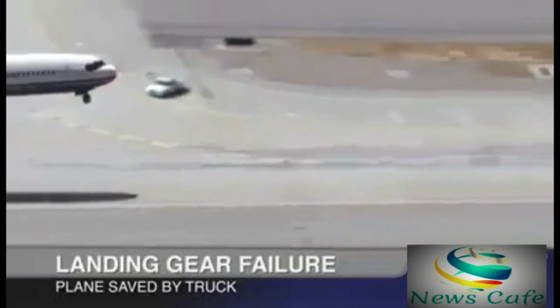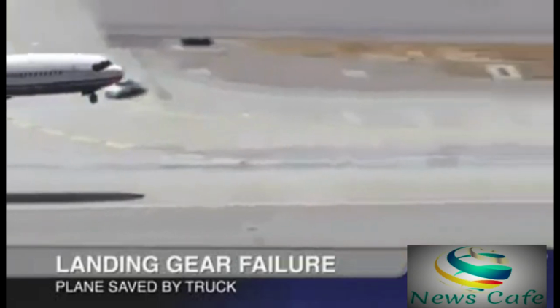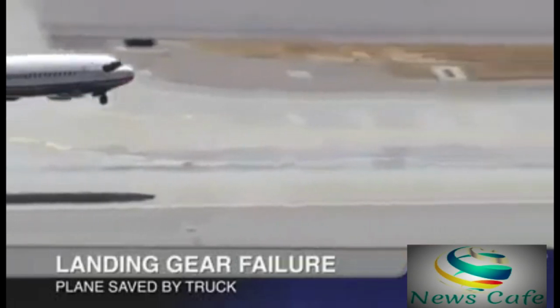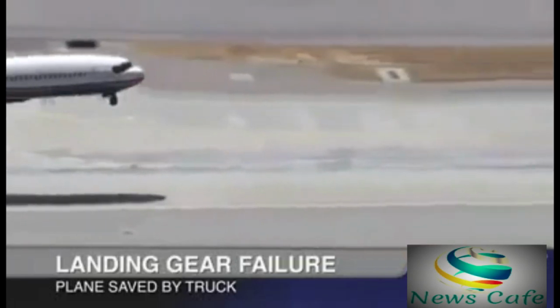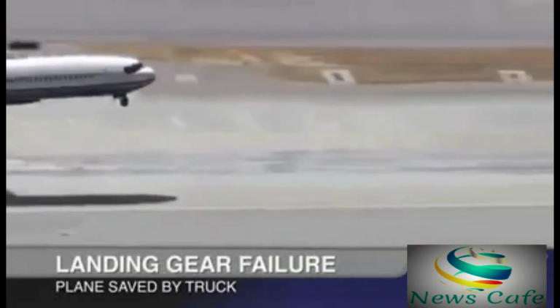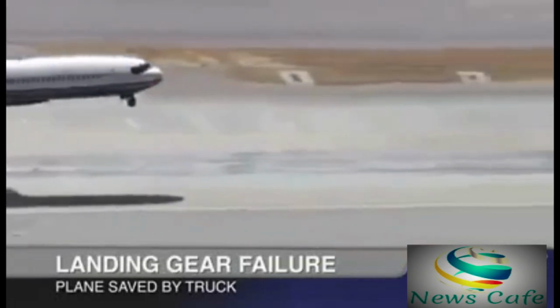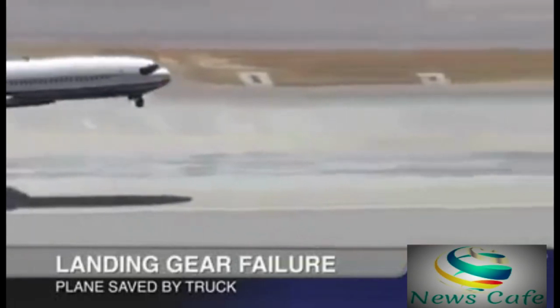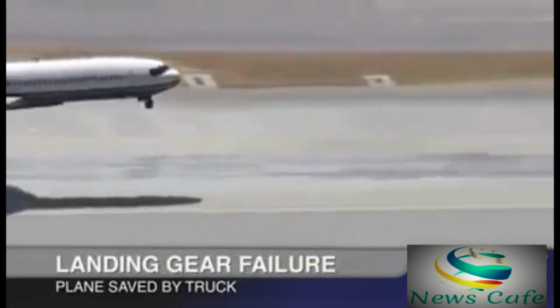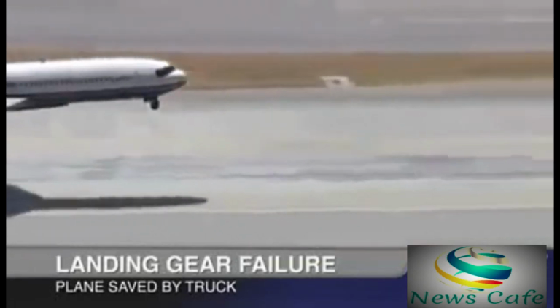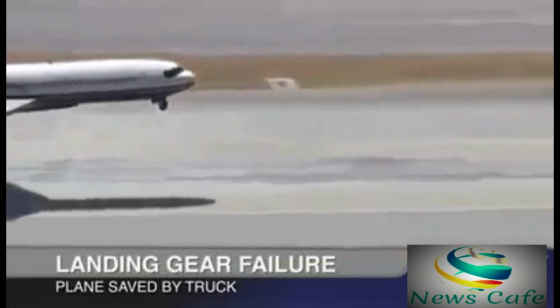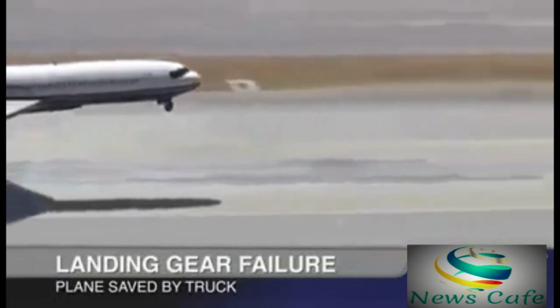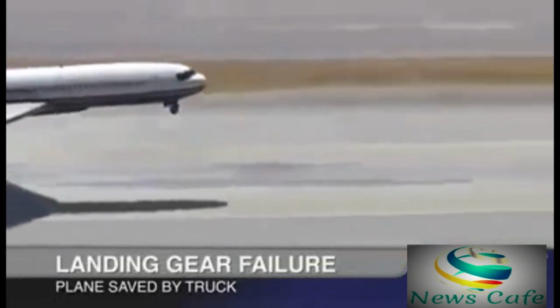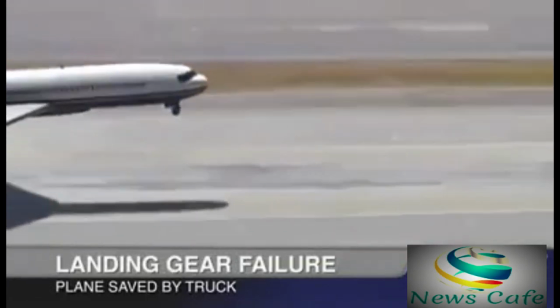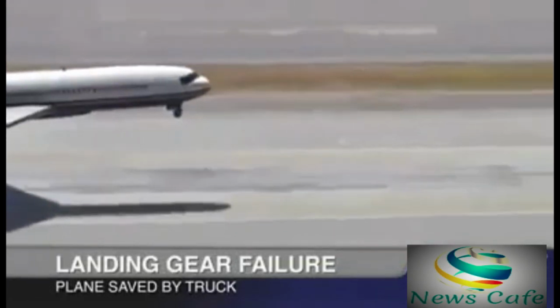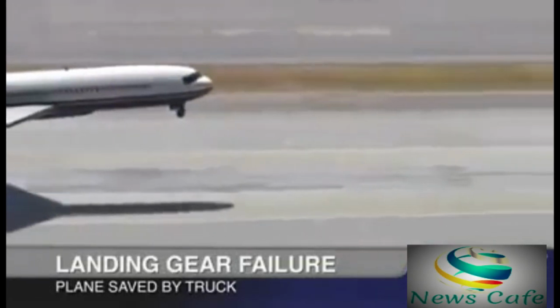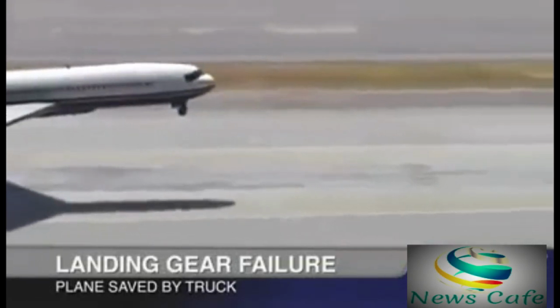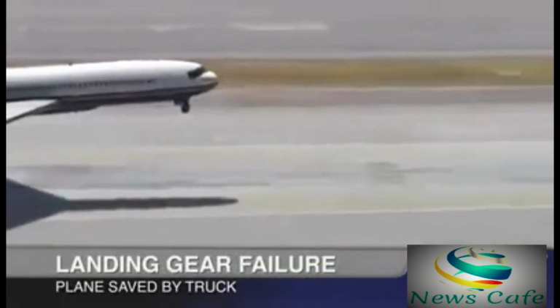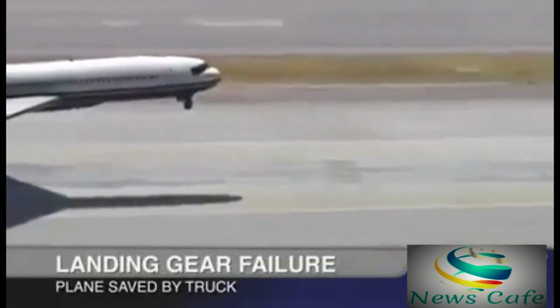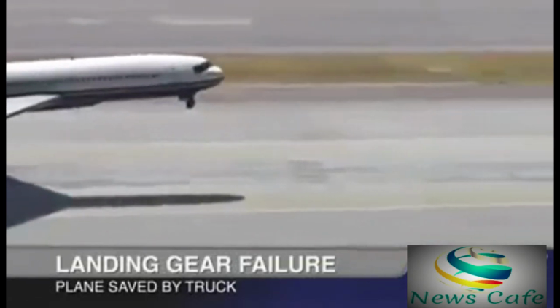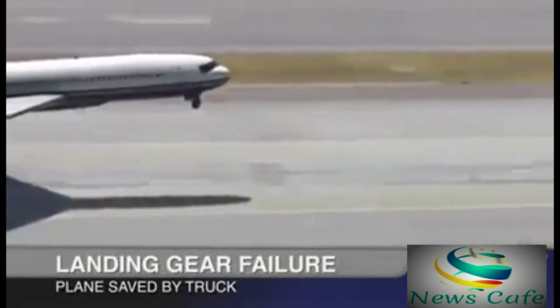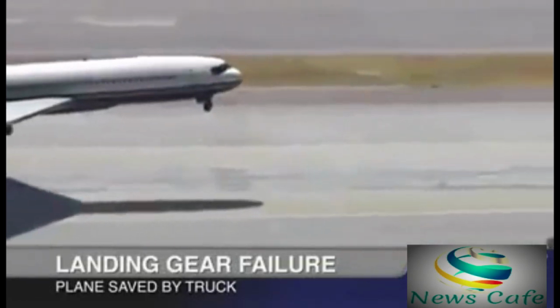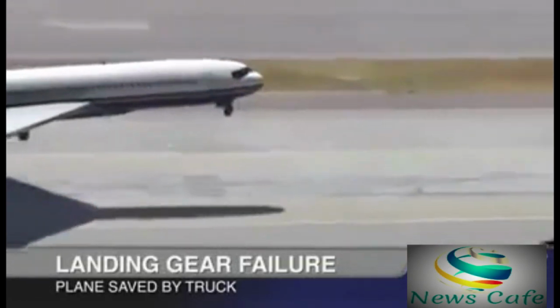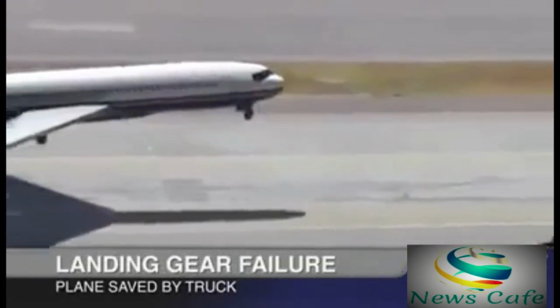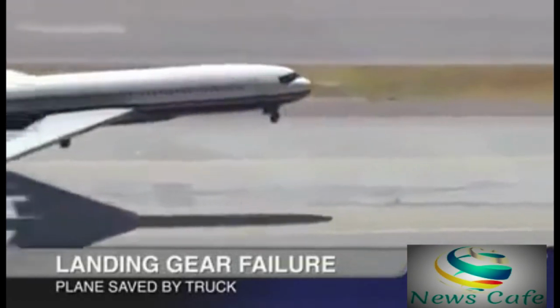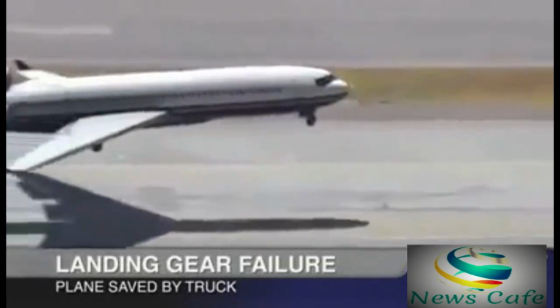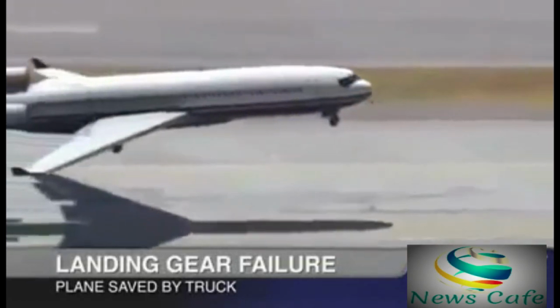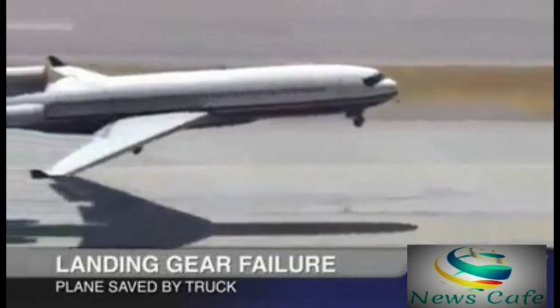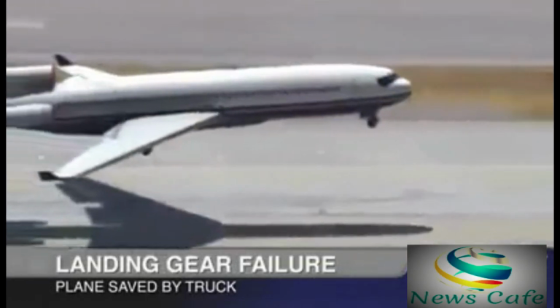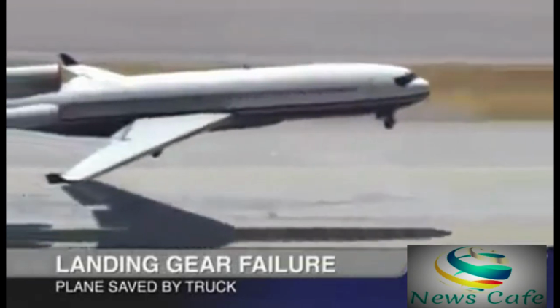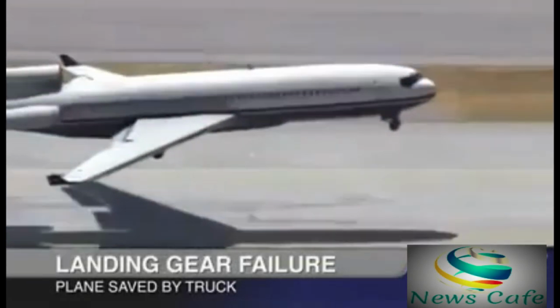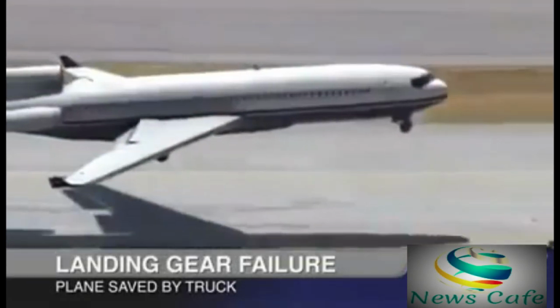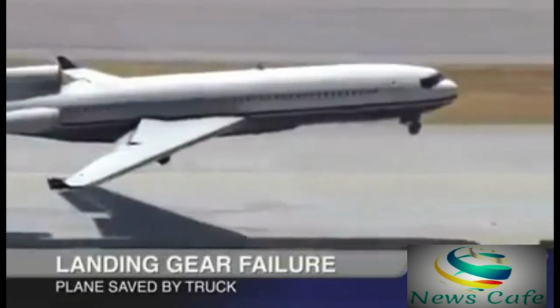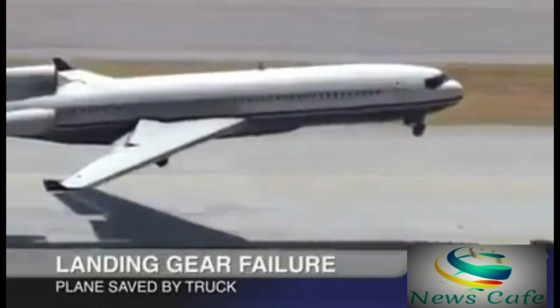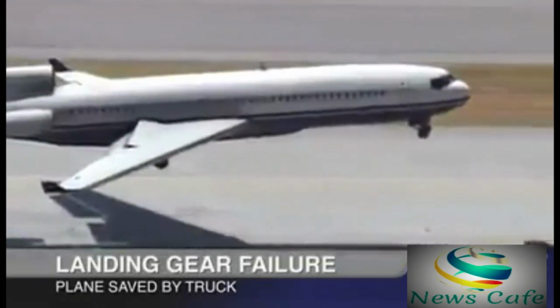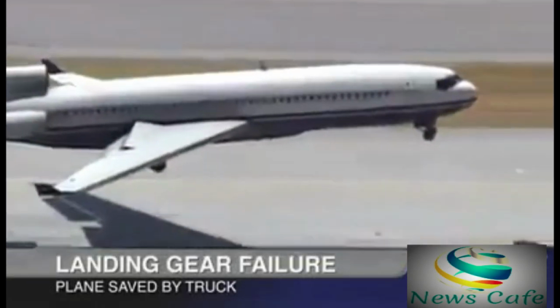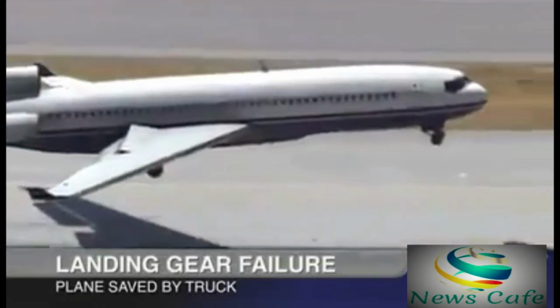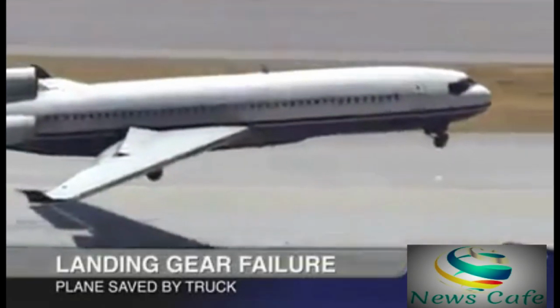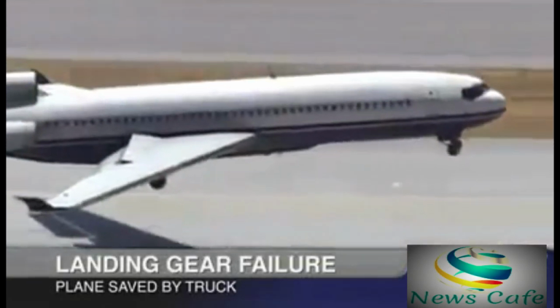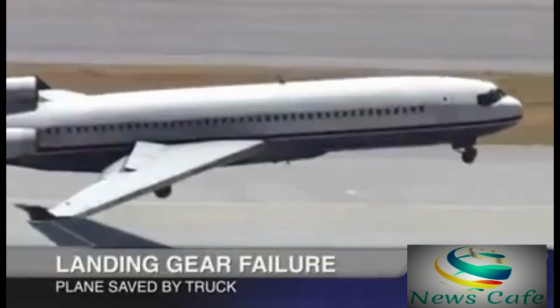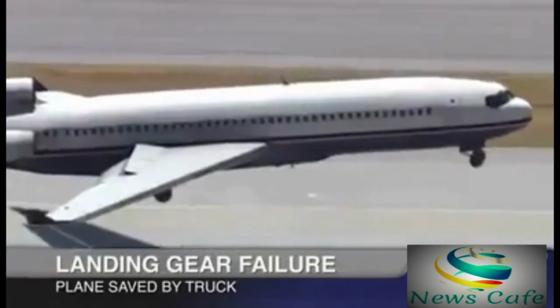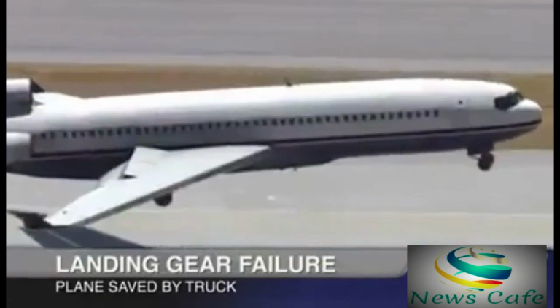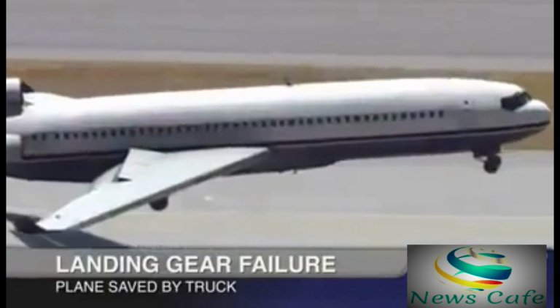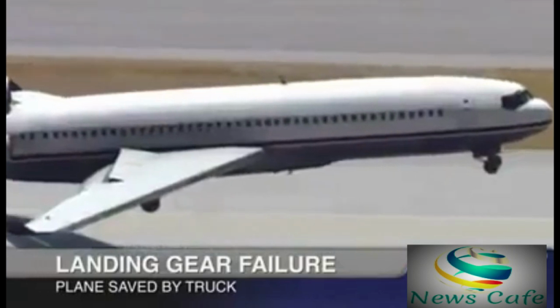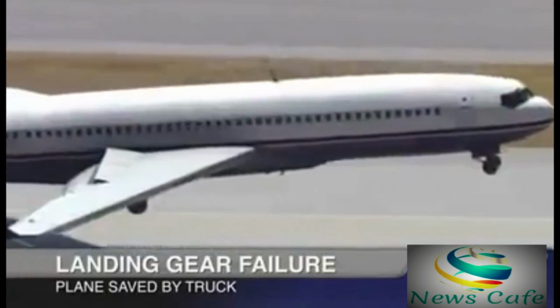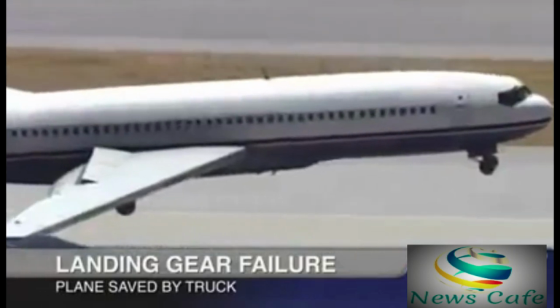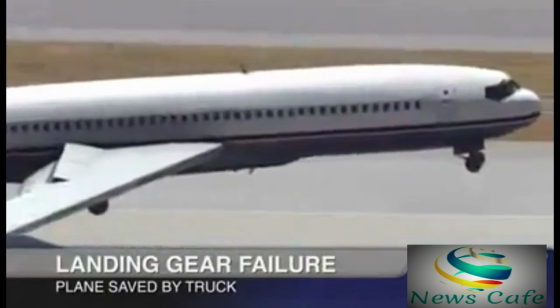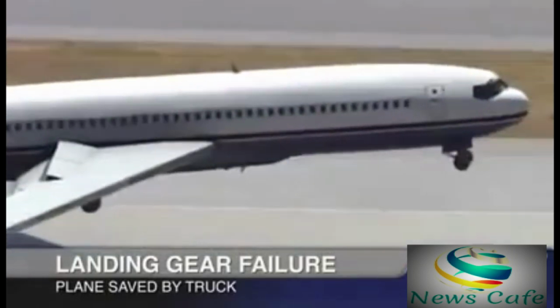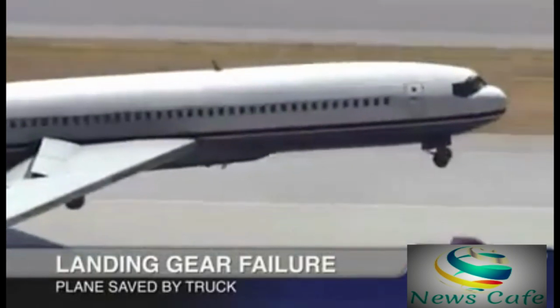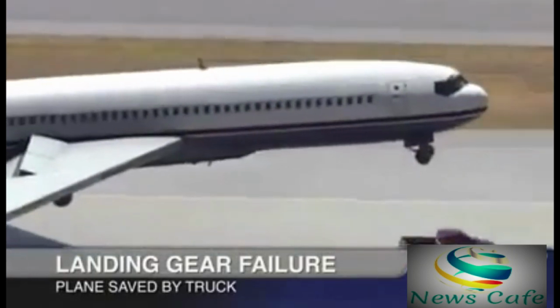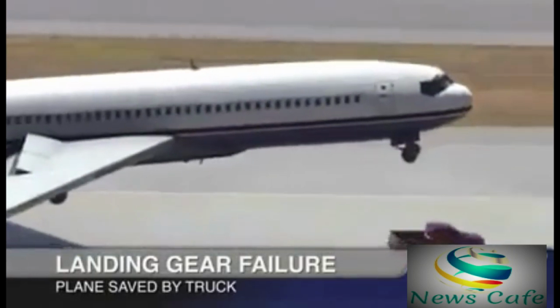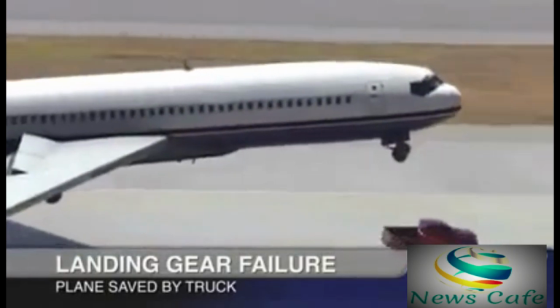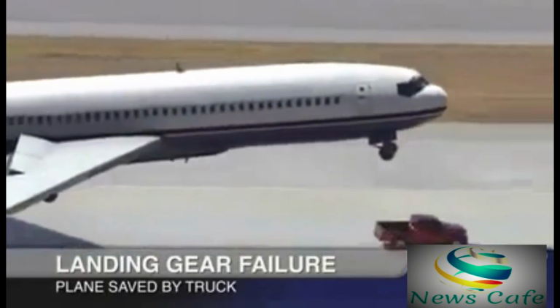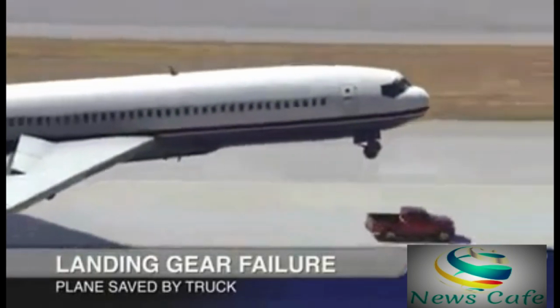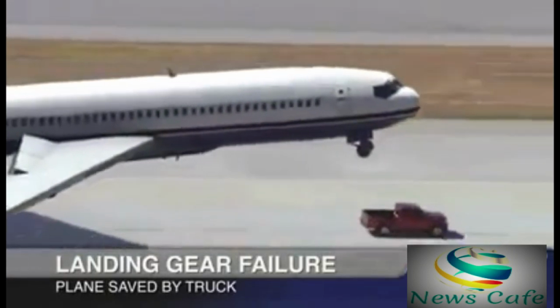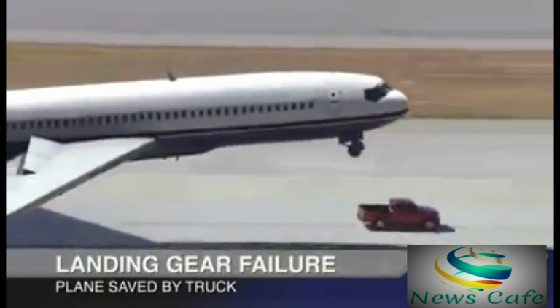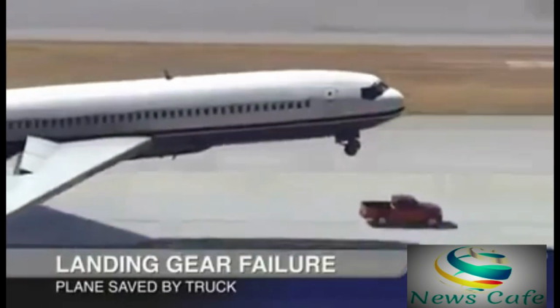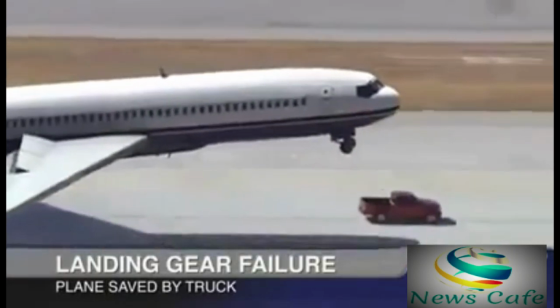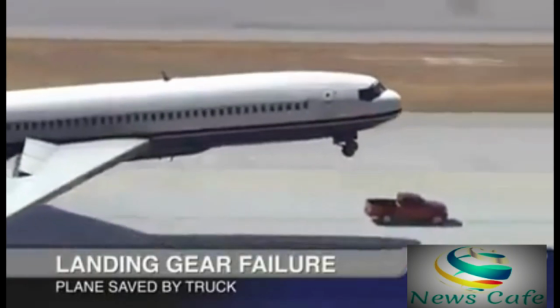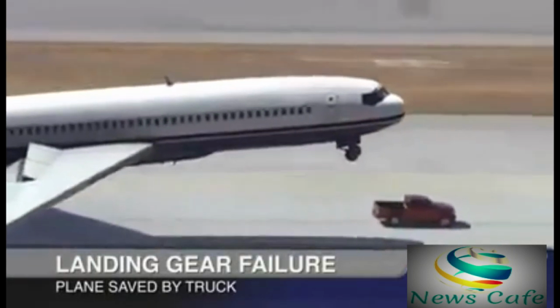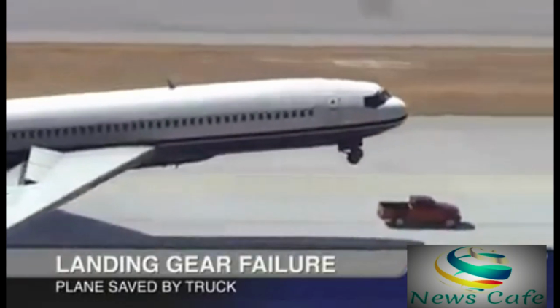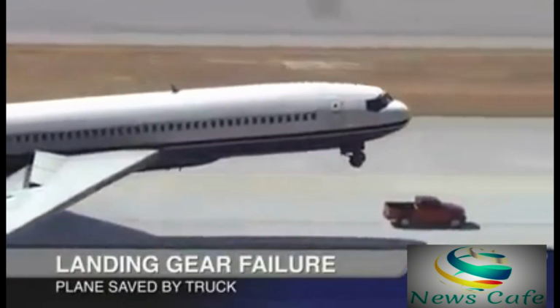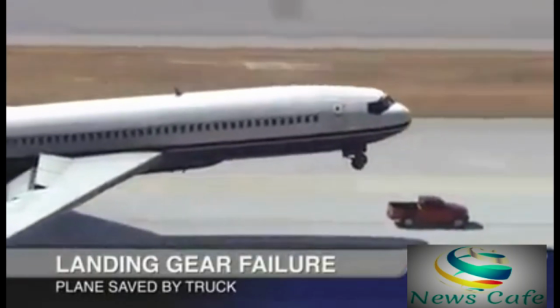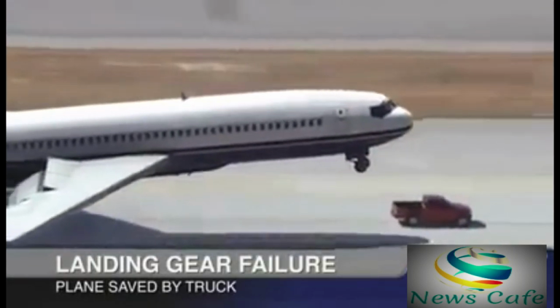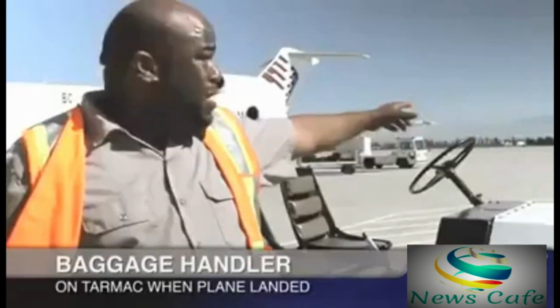Our top story tonight: a plane with malfunctioning landing gear was saved from disaster by a pickup truck.